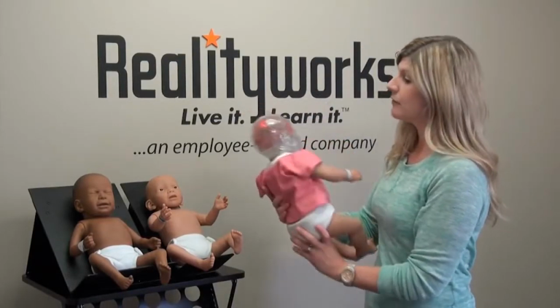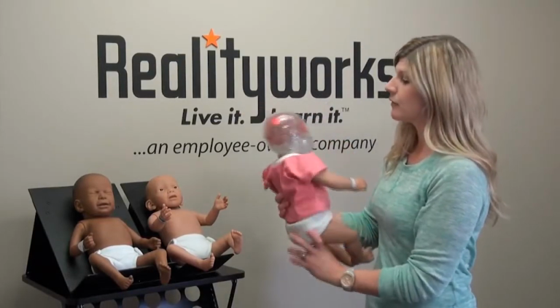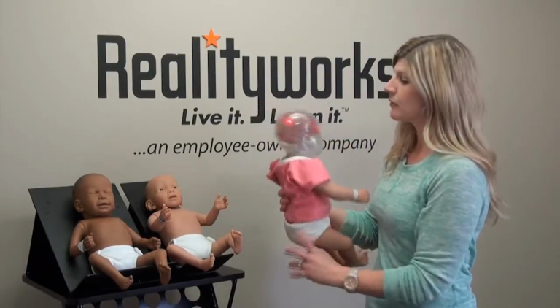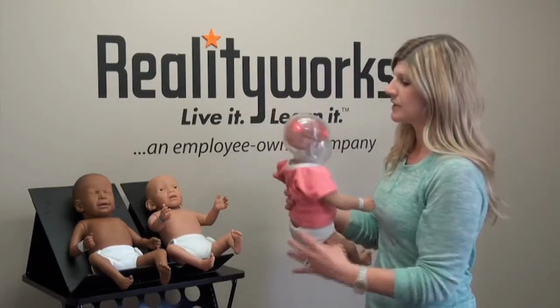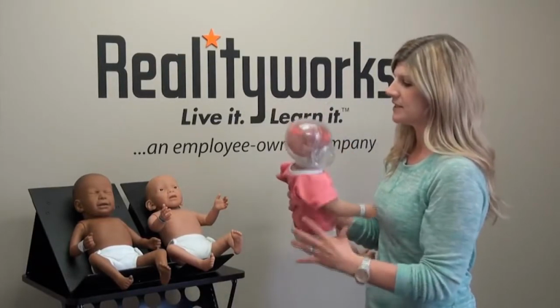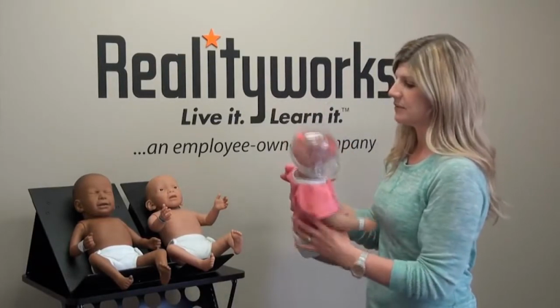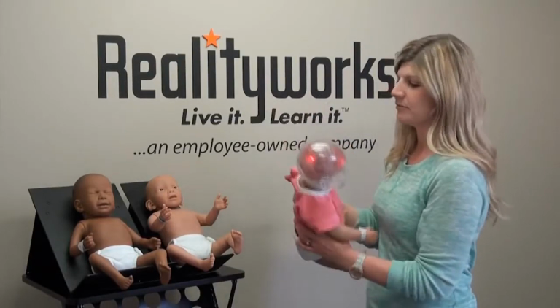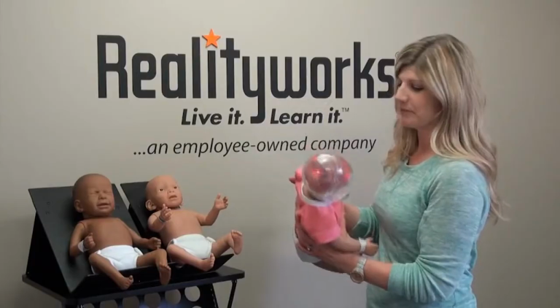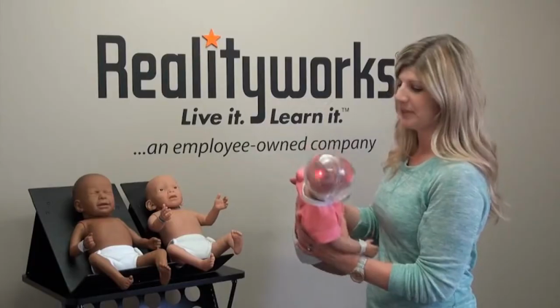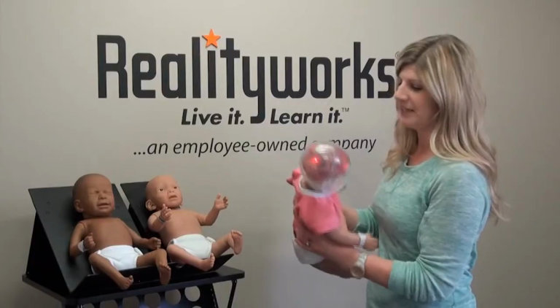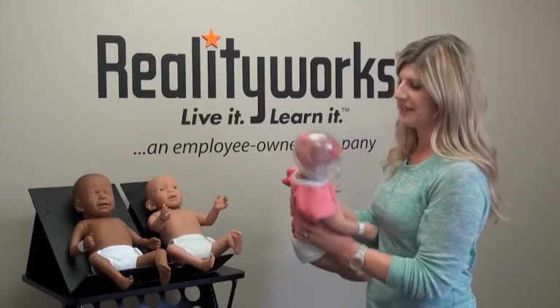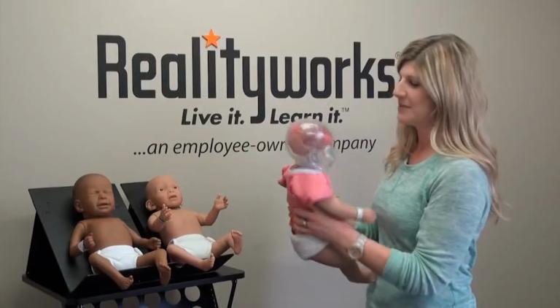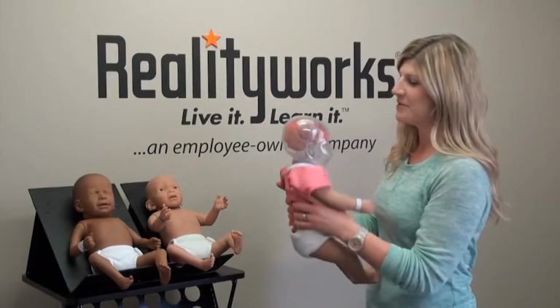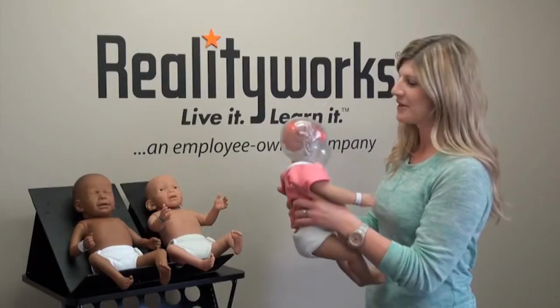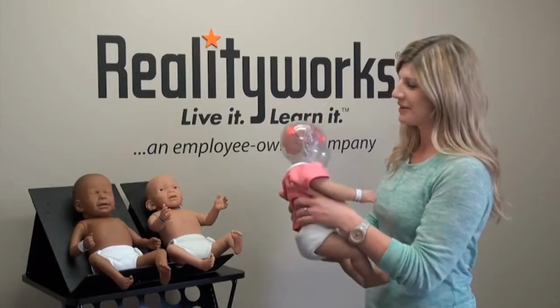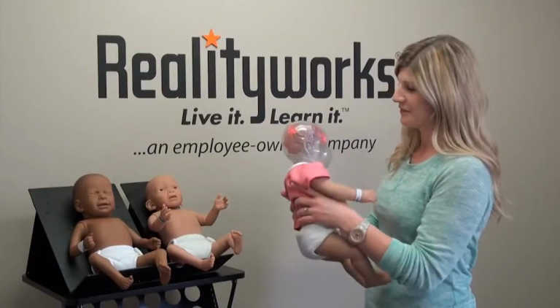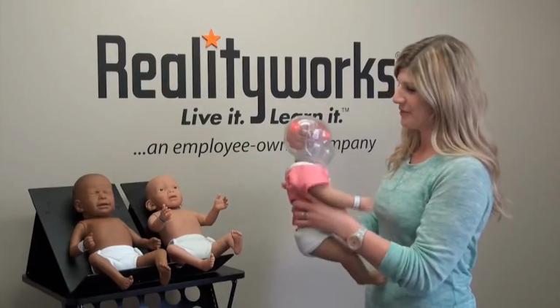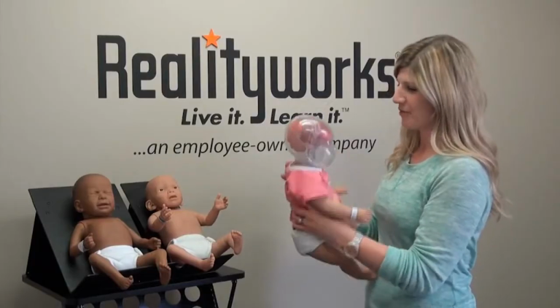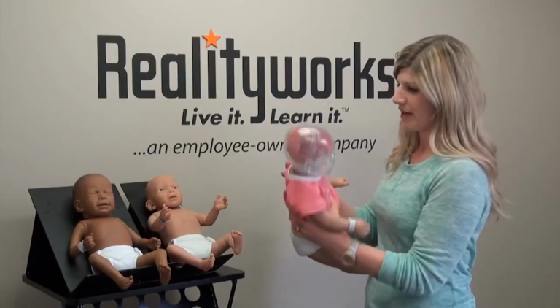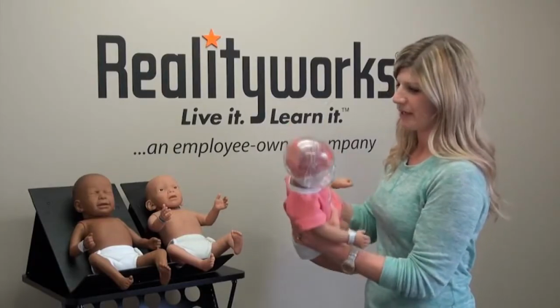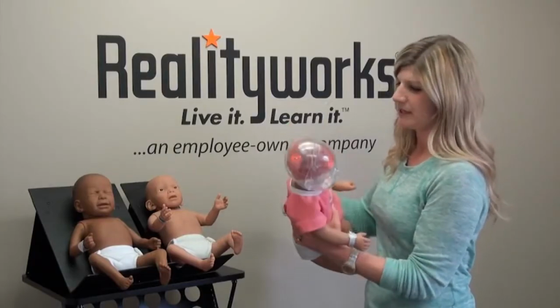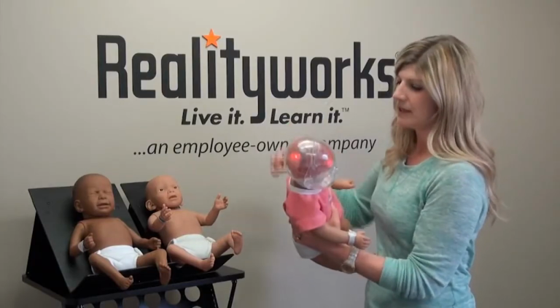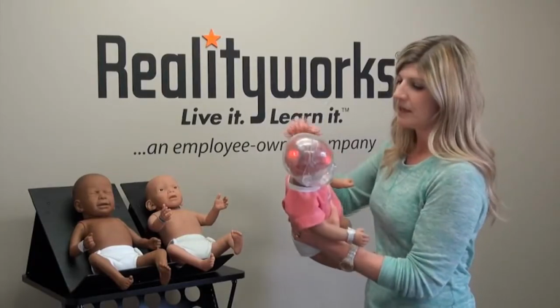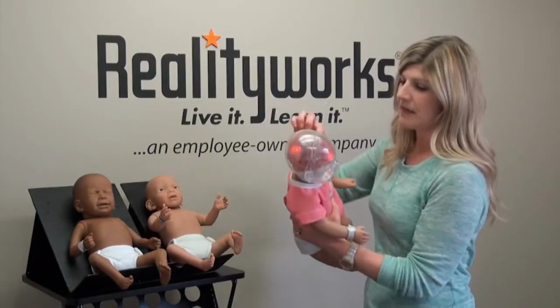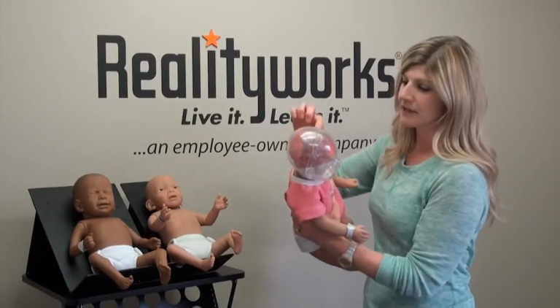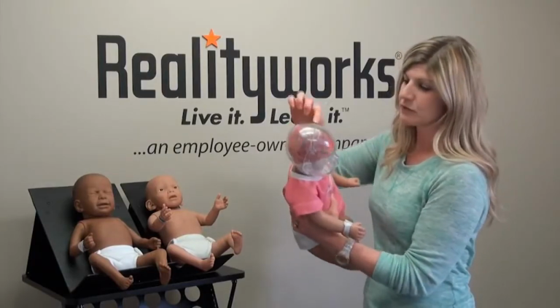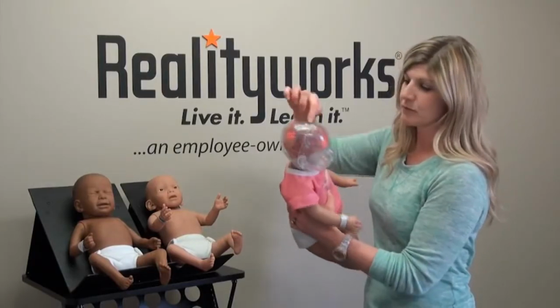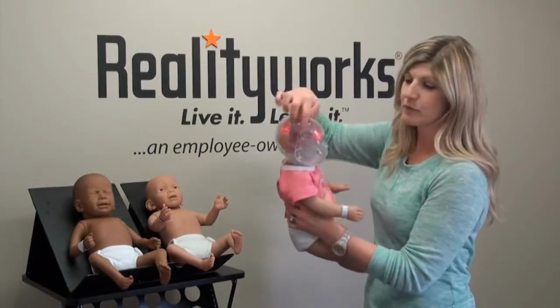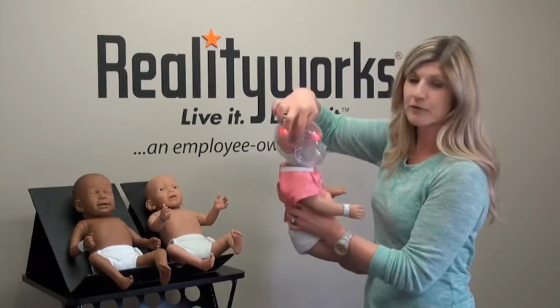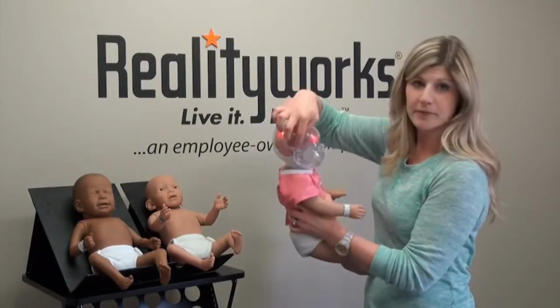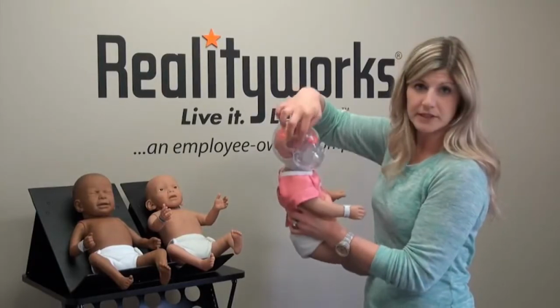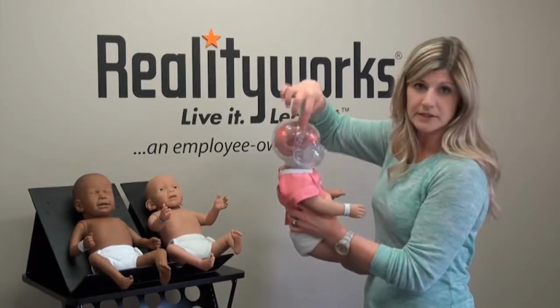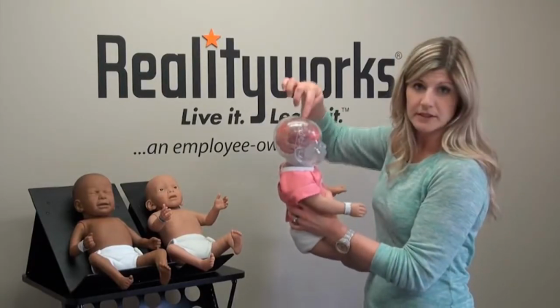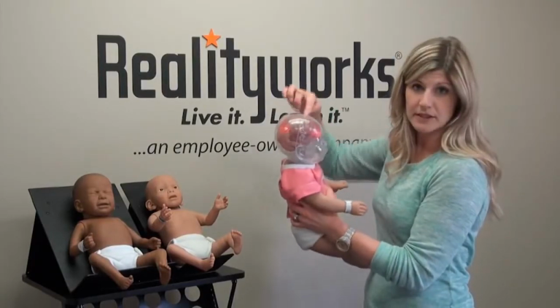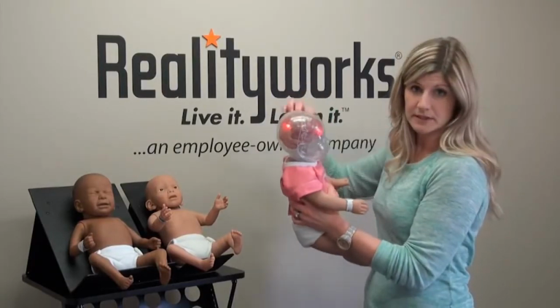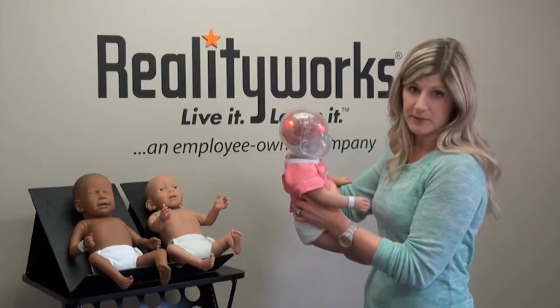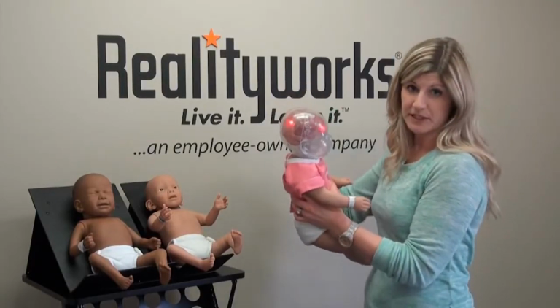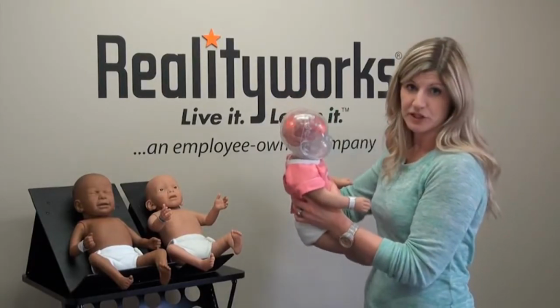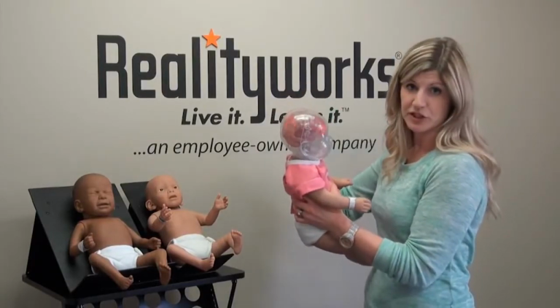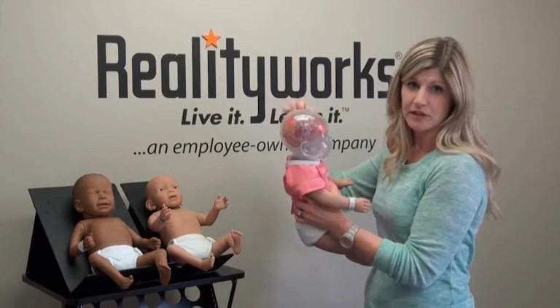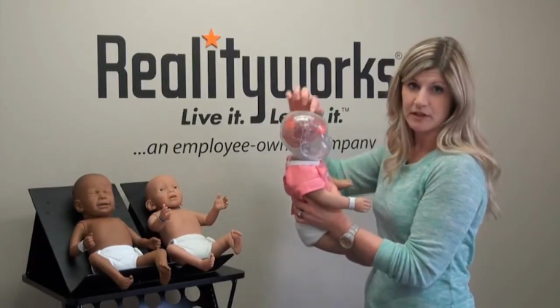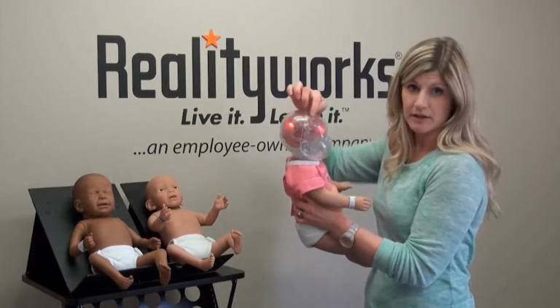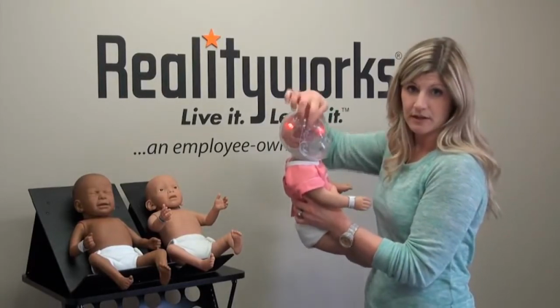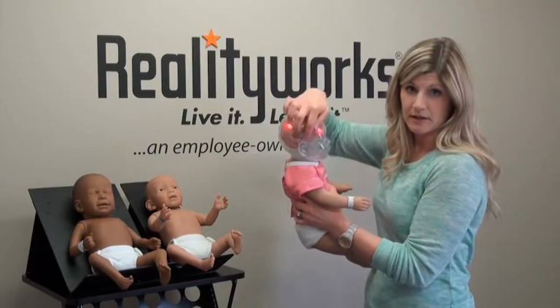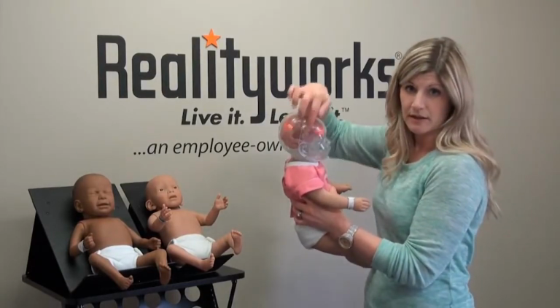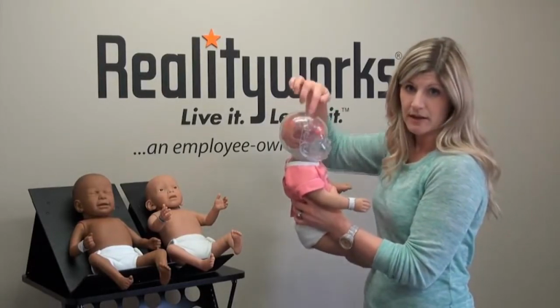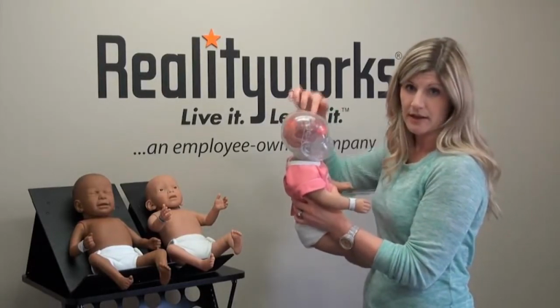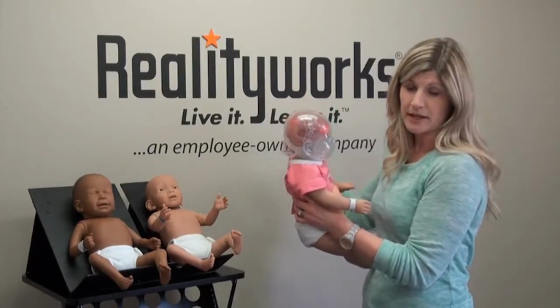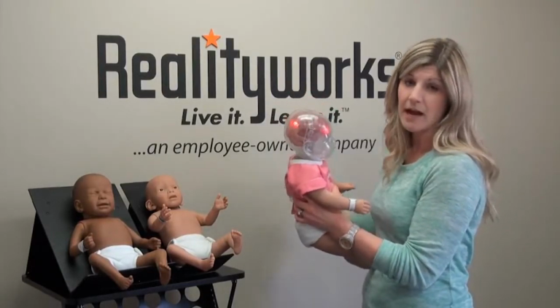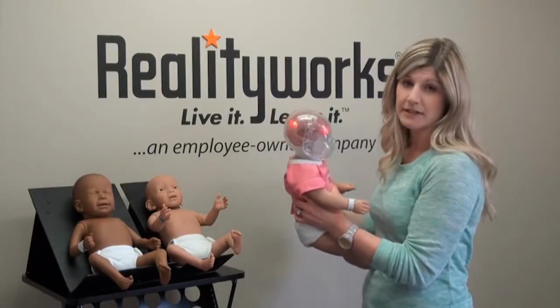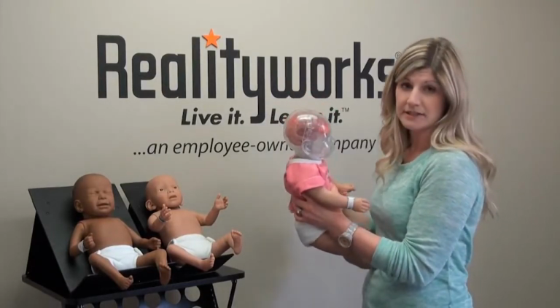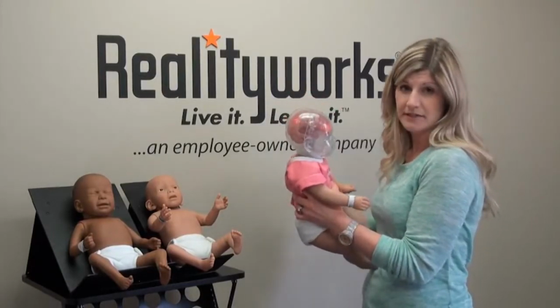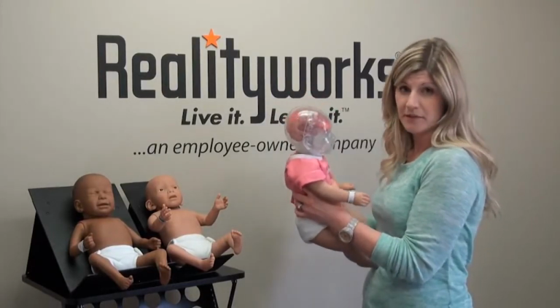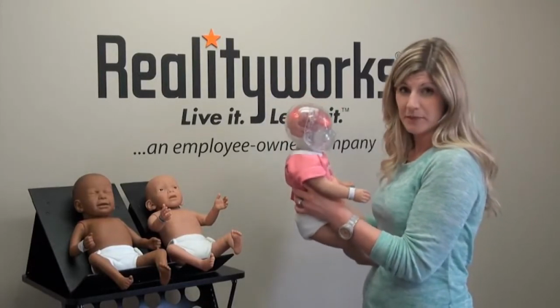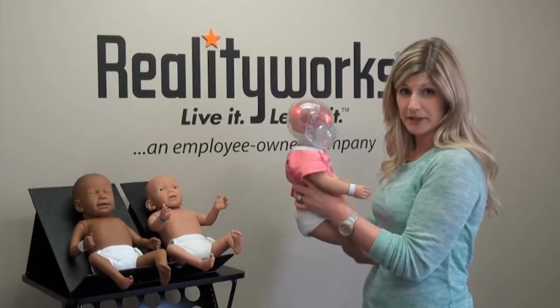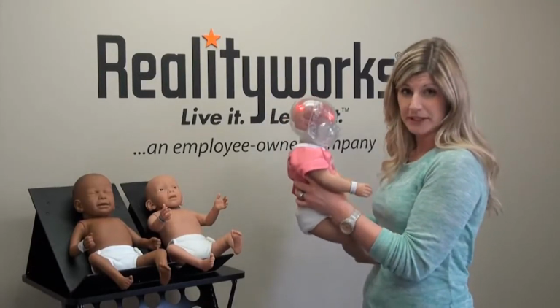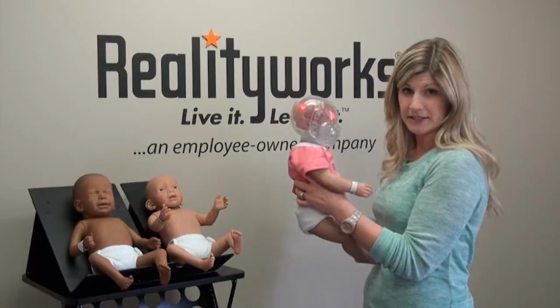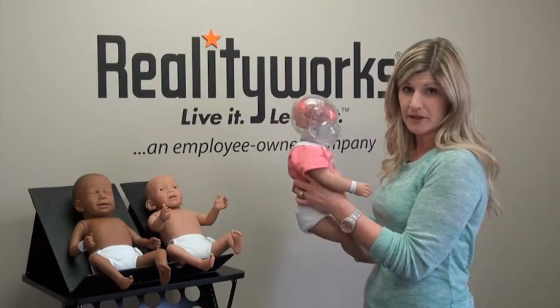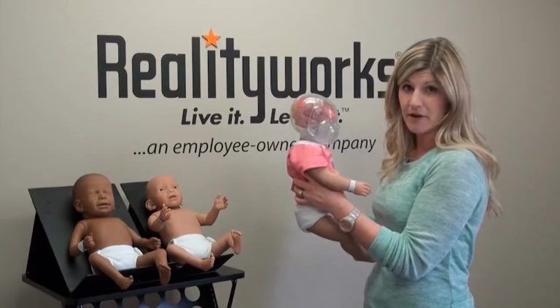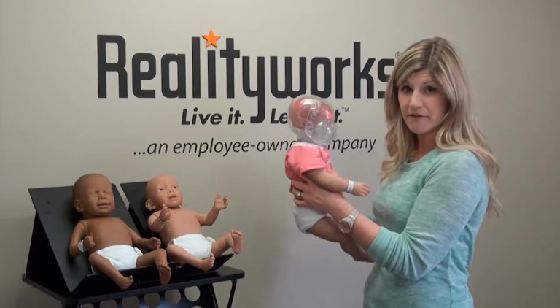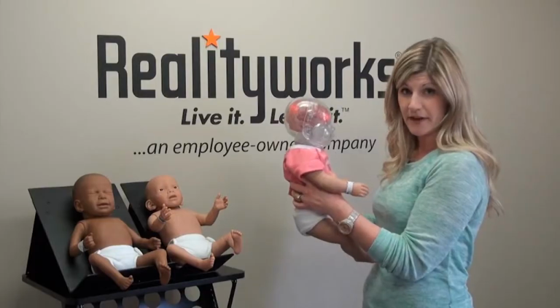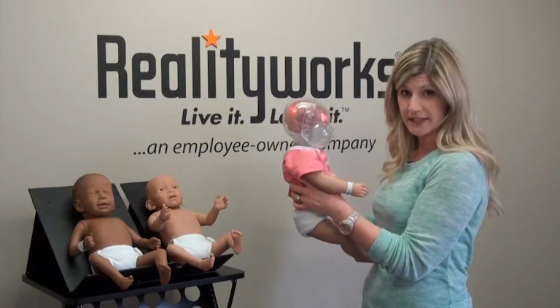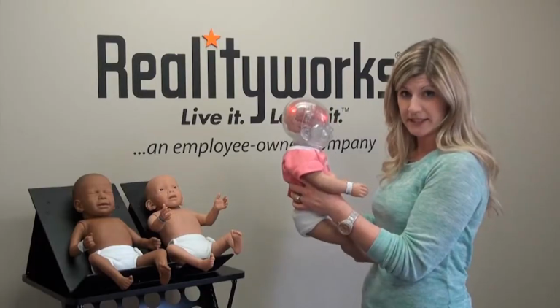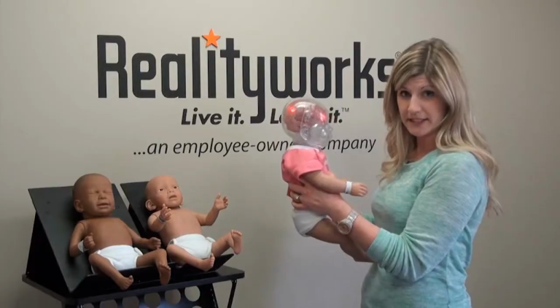If we were to see bleeding in the middle of the brain, that's where movement, speech and cognitive abilities are affected.